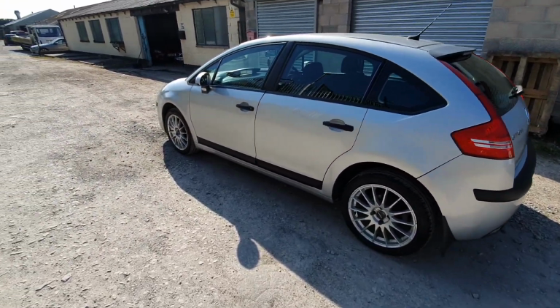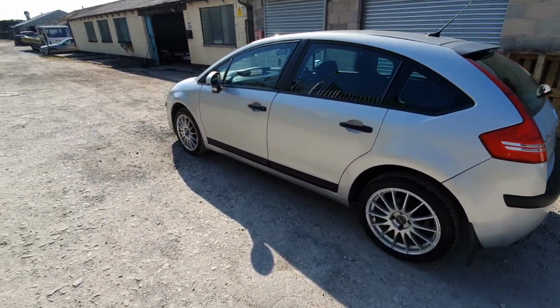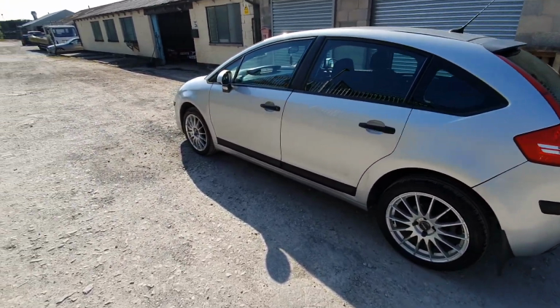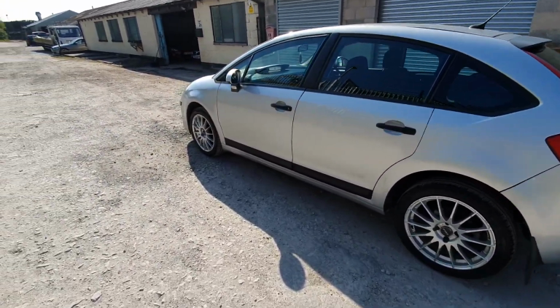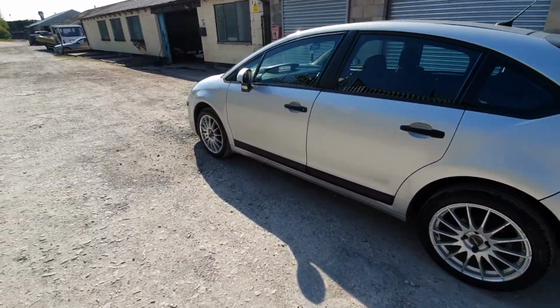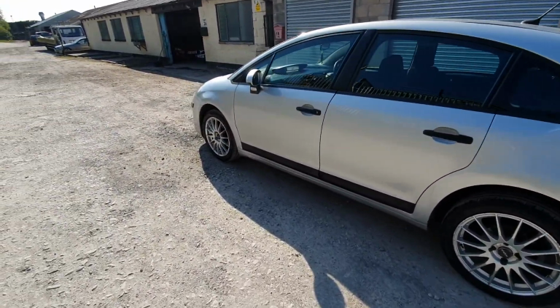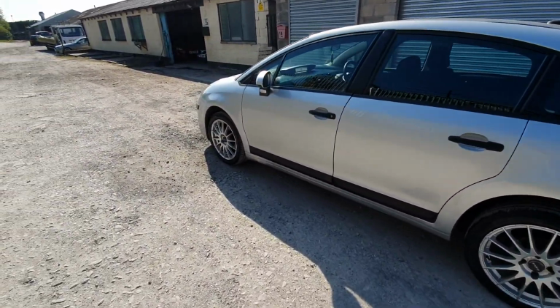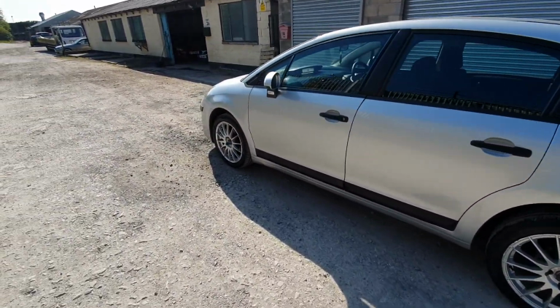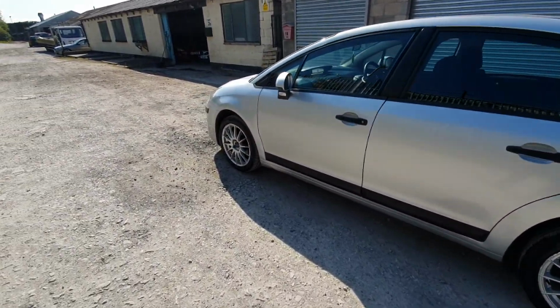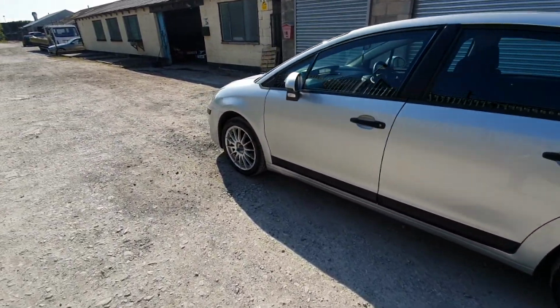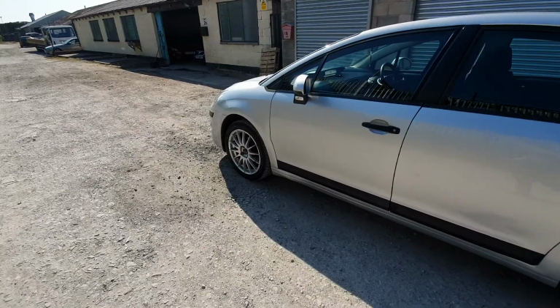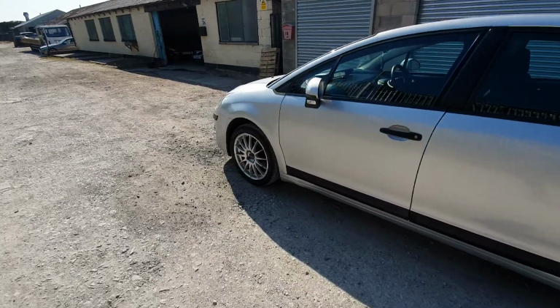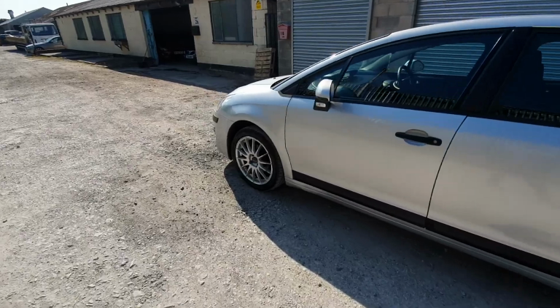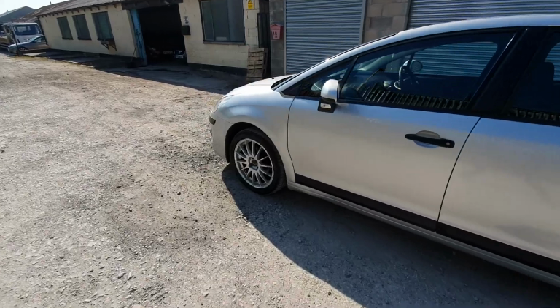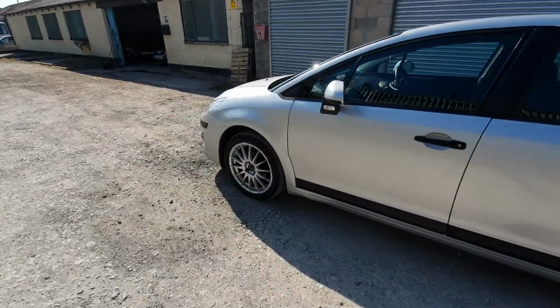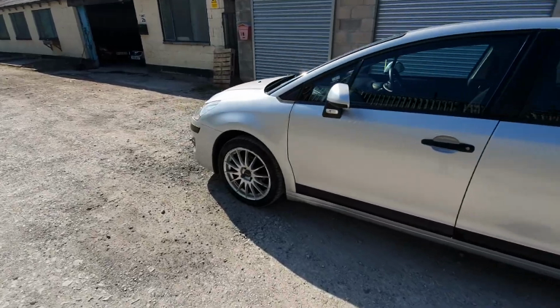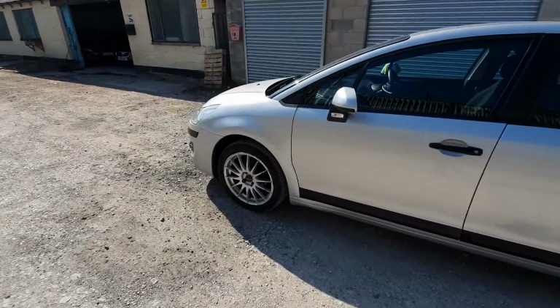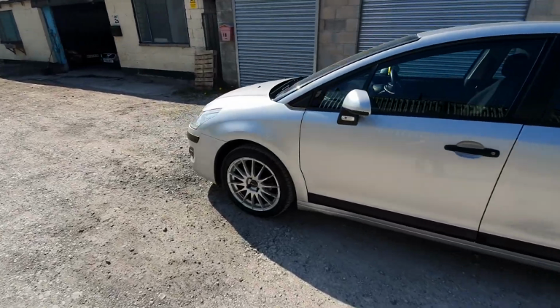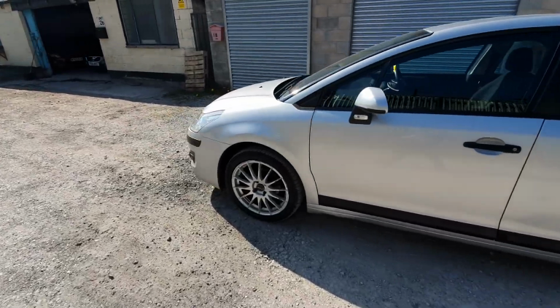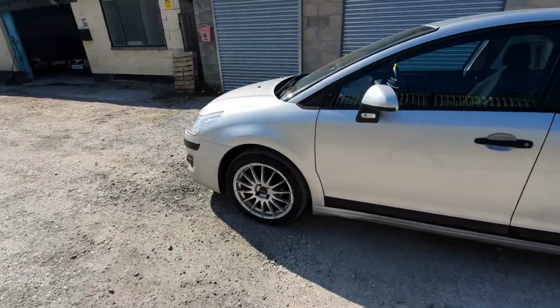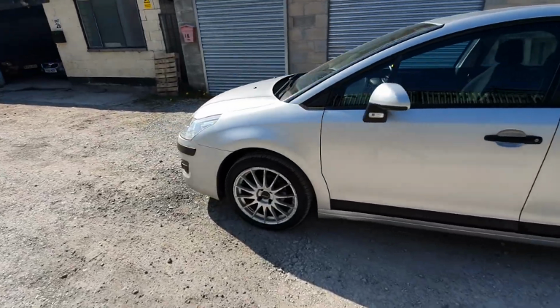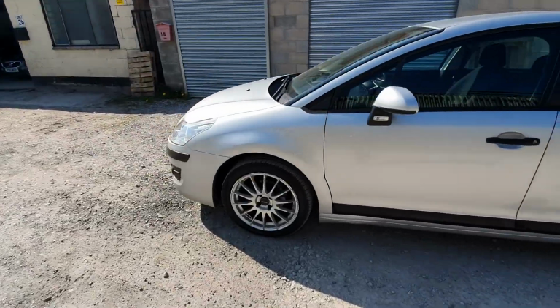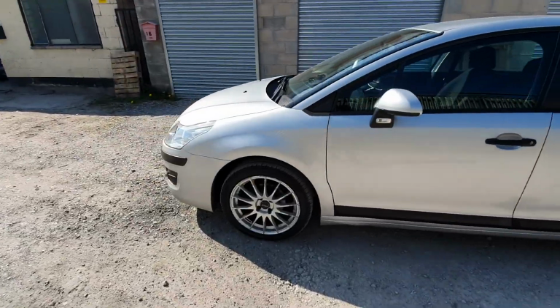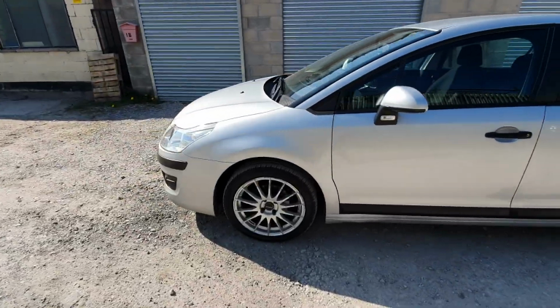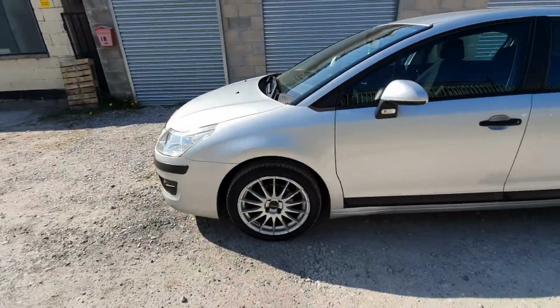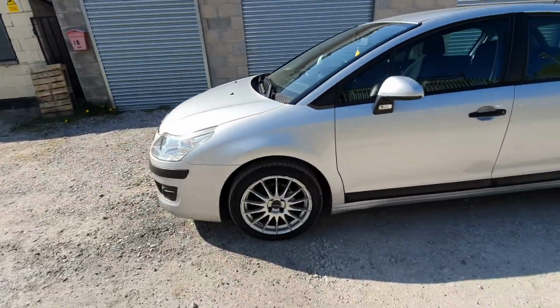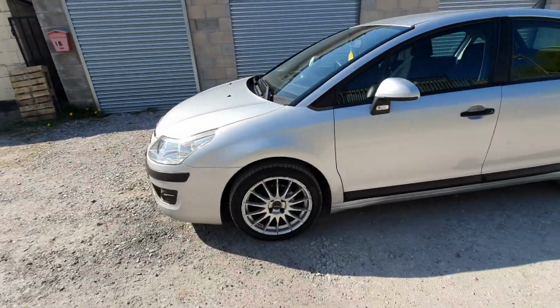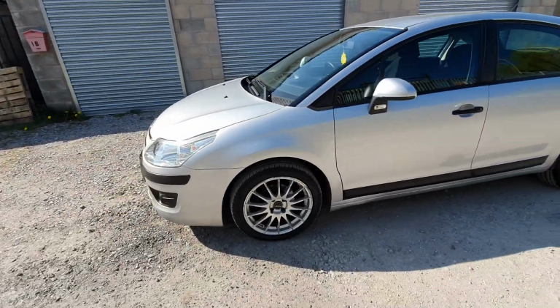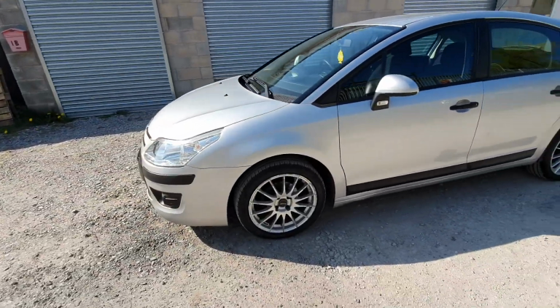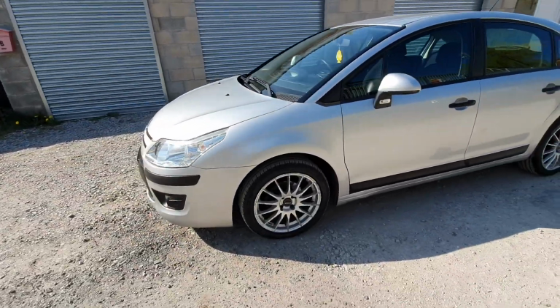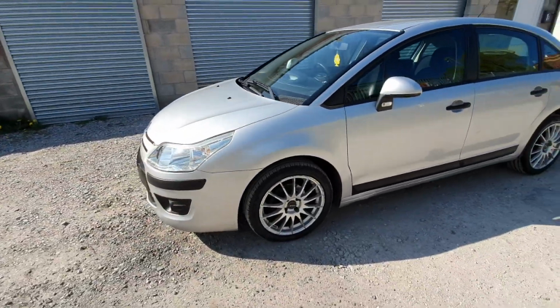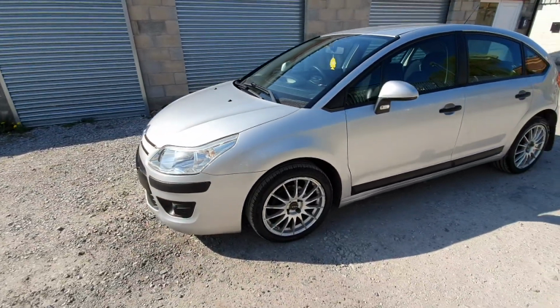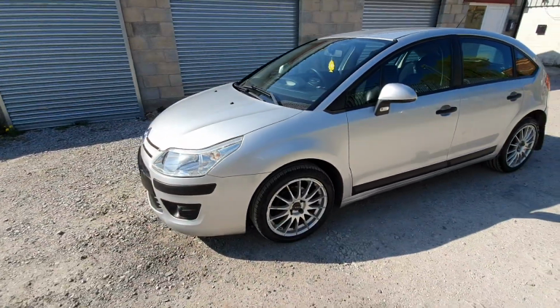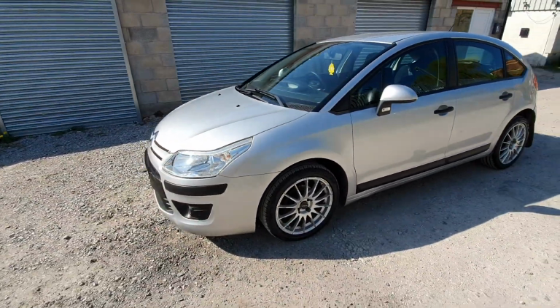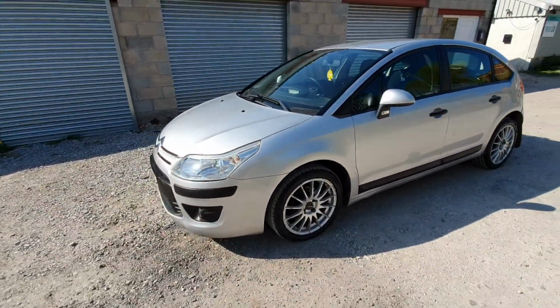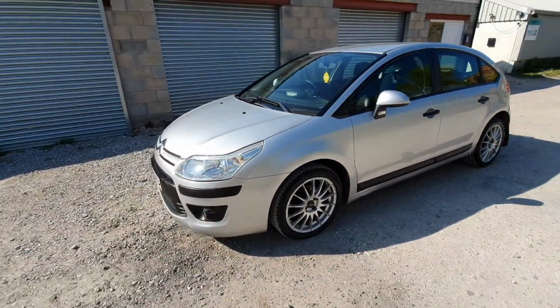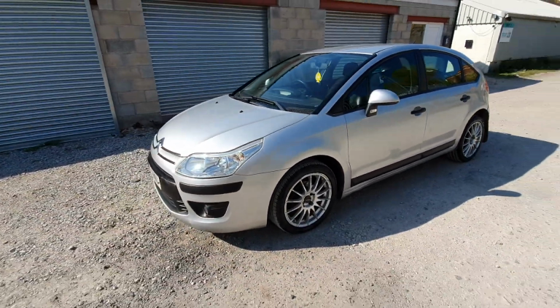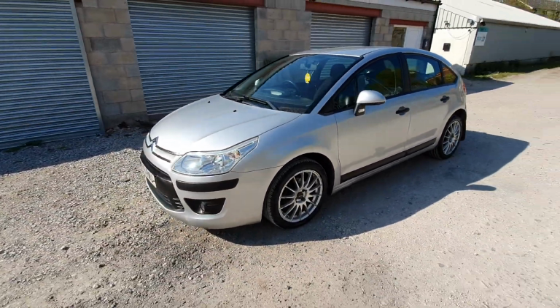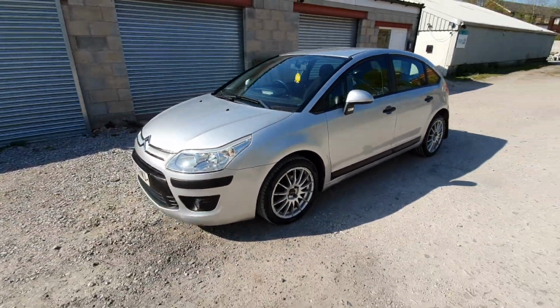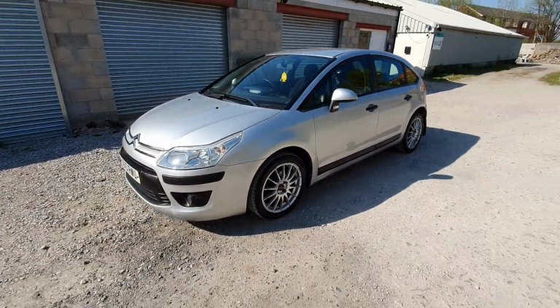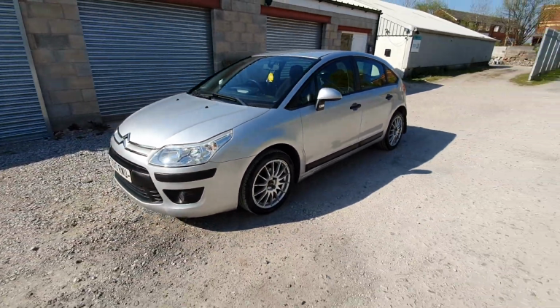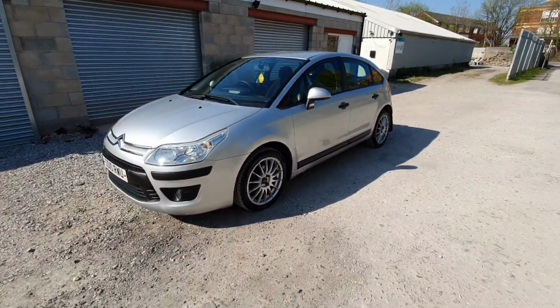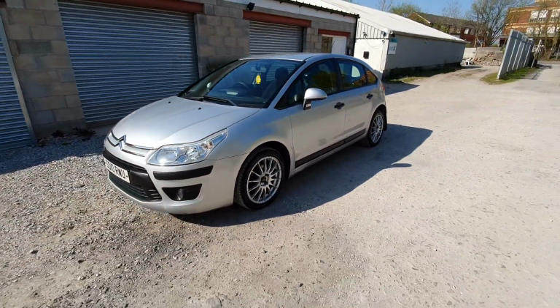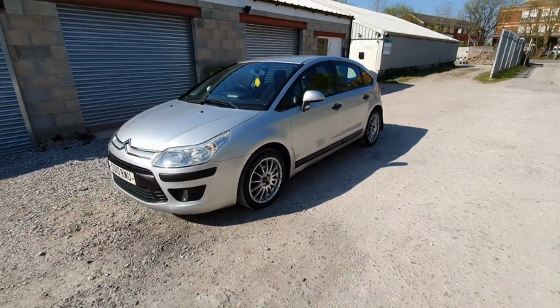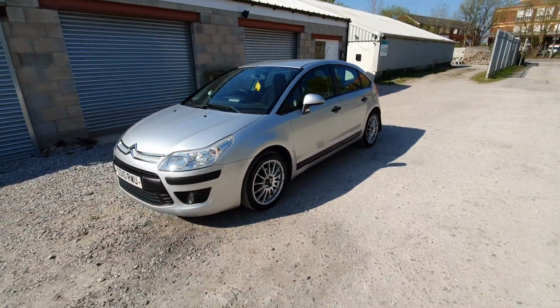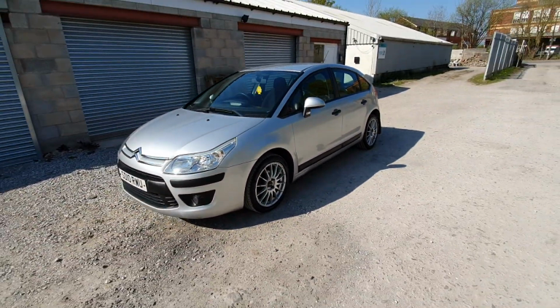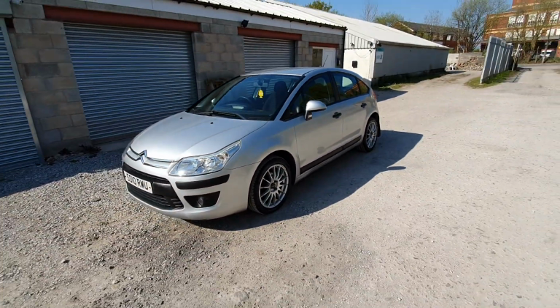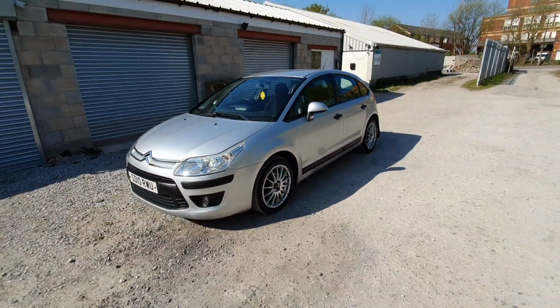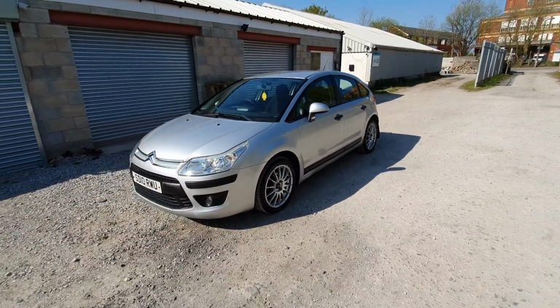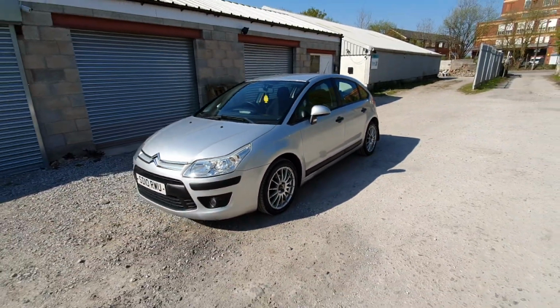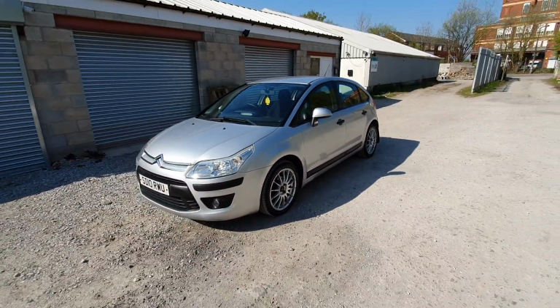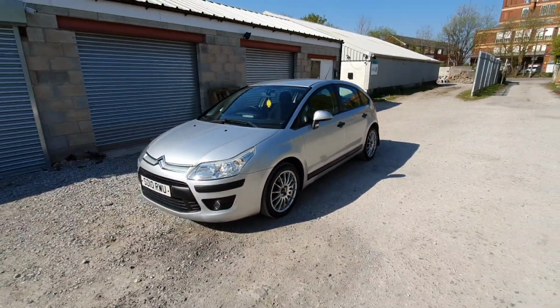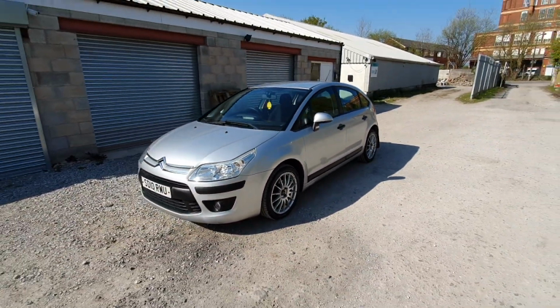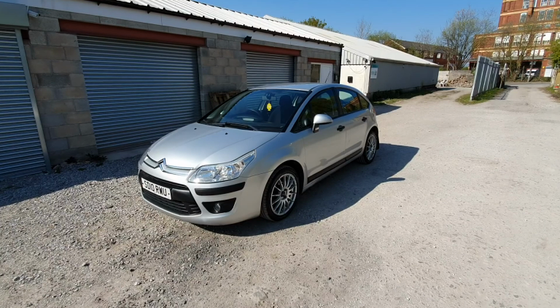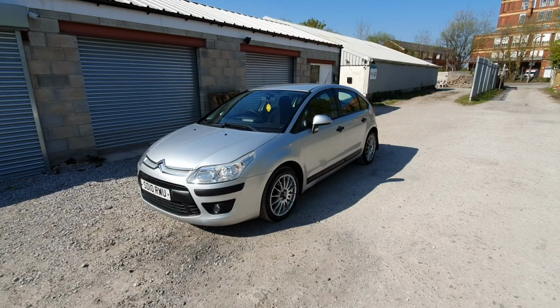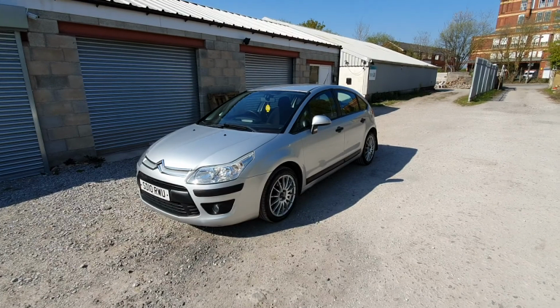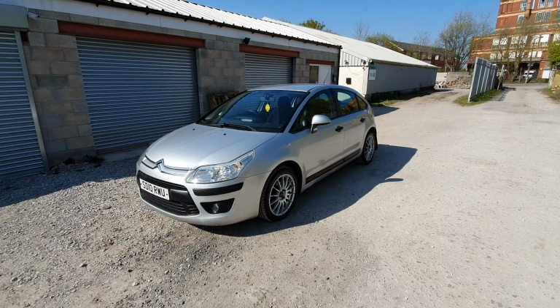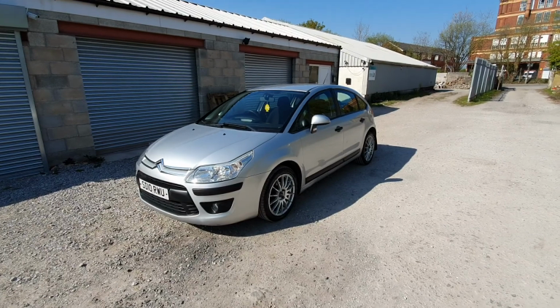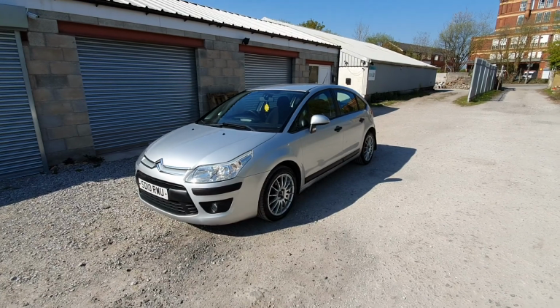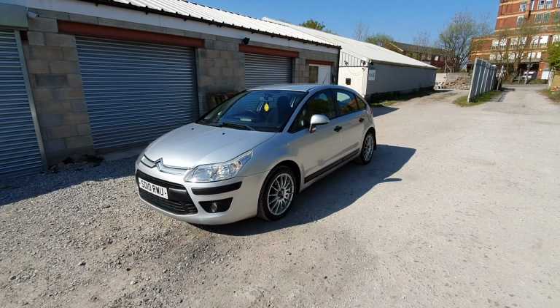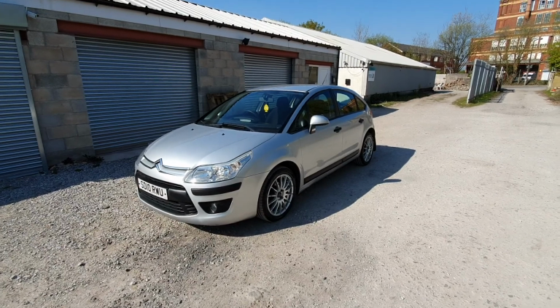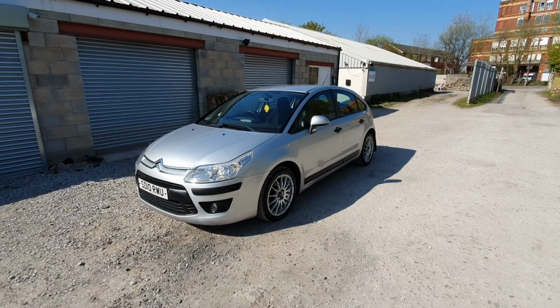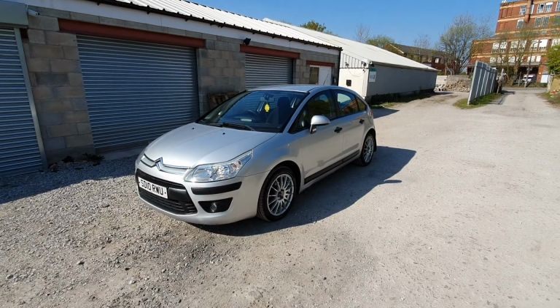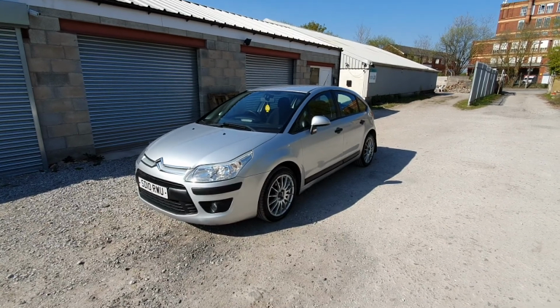That's the 2010 Citroen C4, 1.6 HDI, 92,000 miles. Thanks for watching.